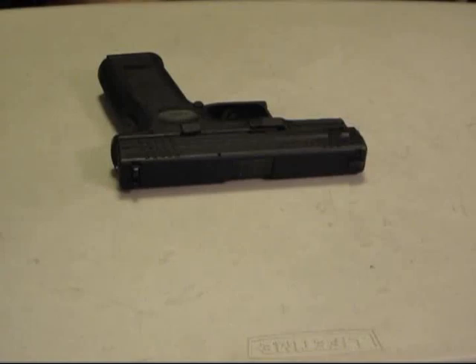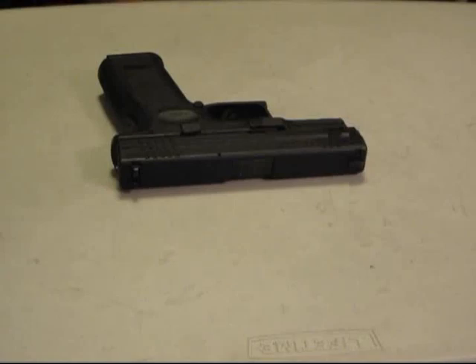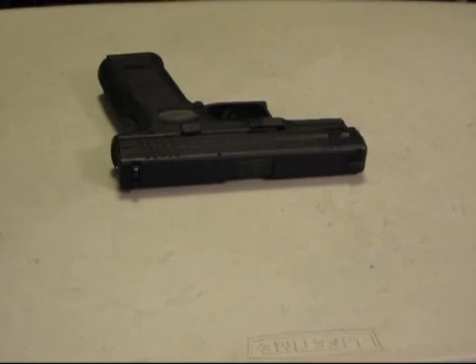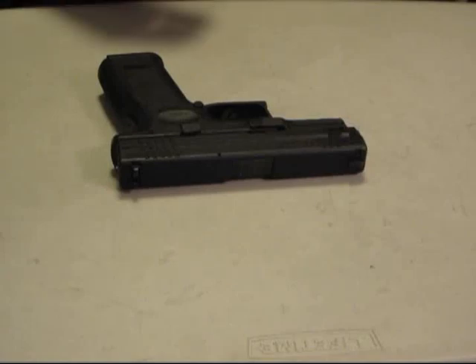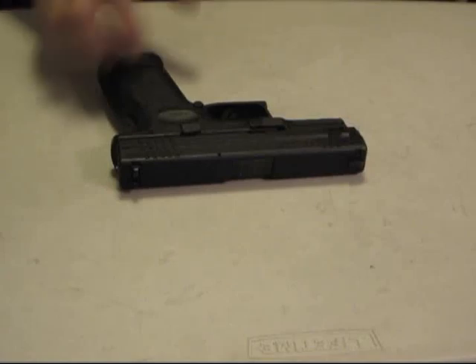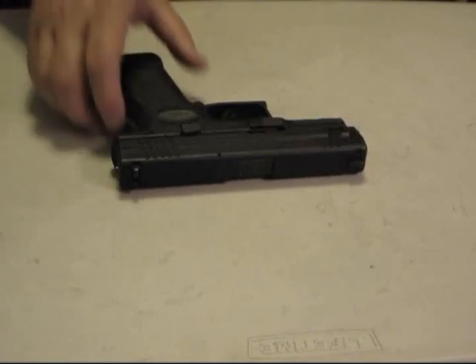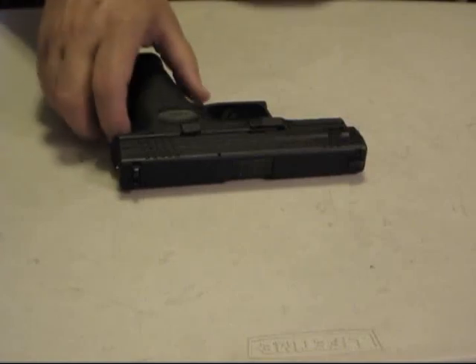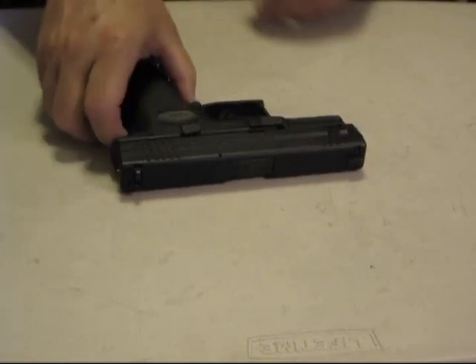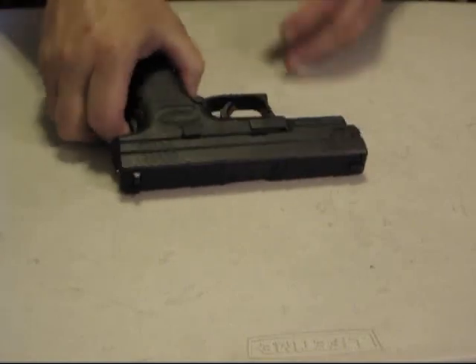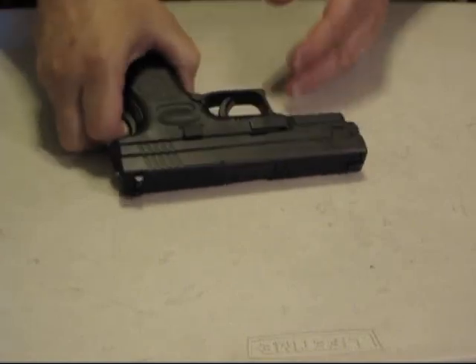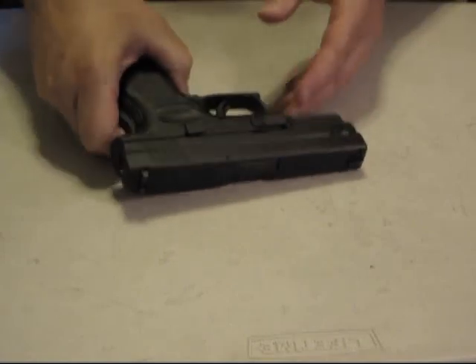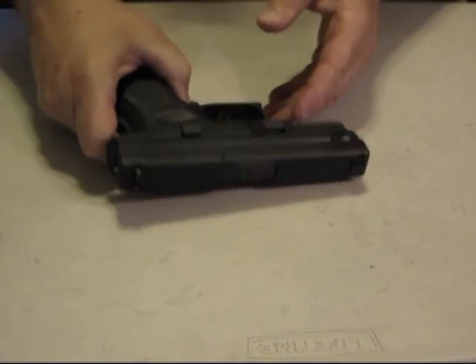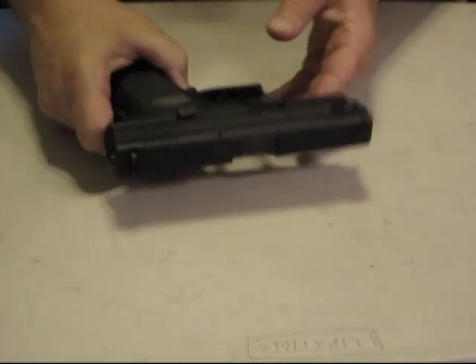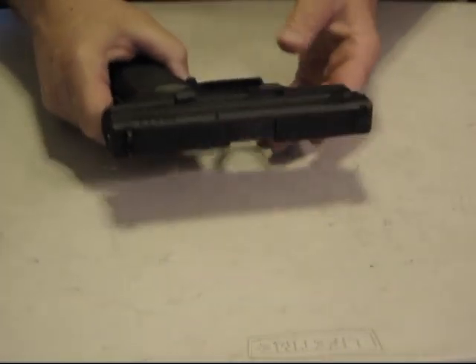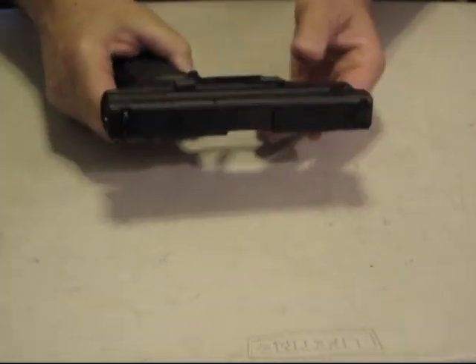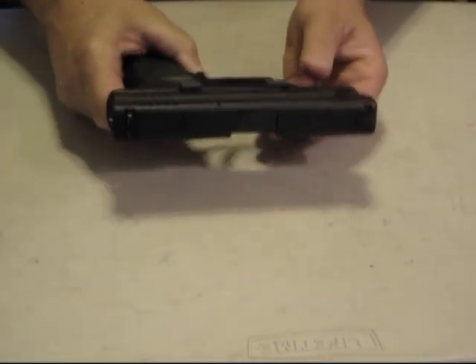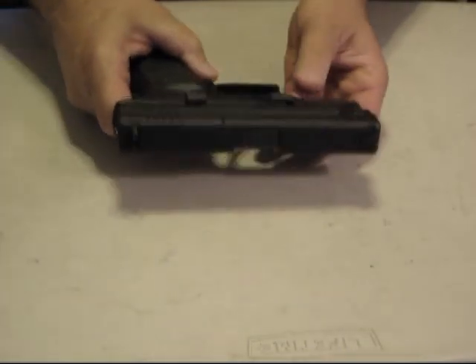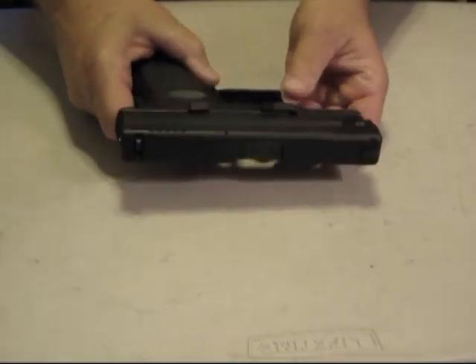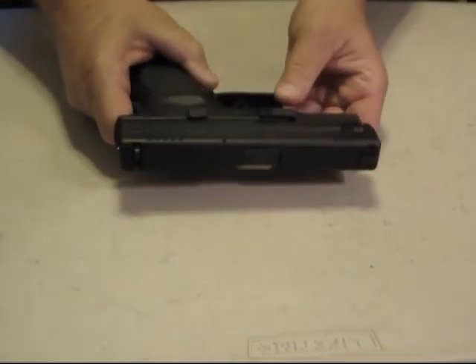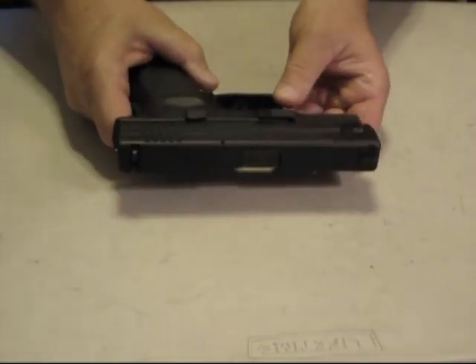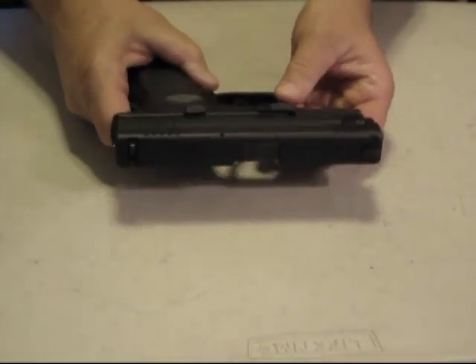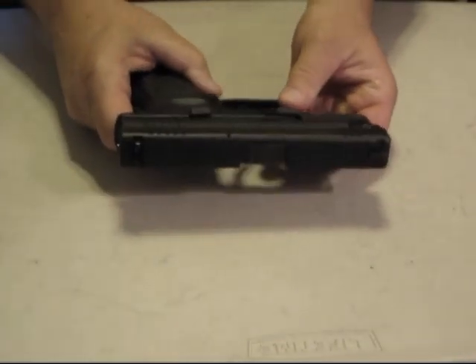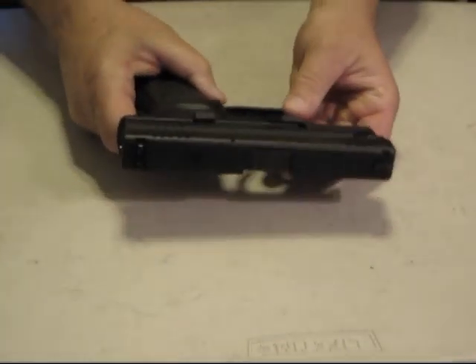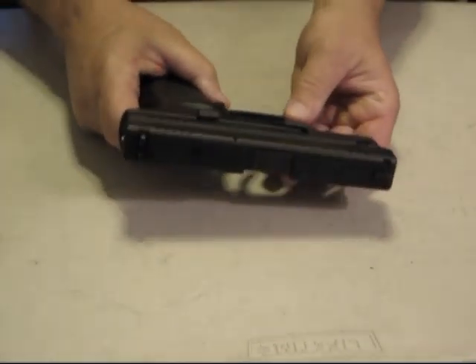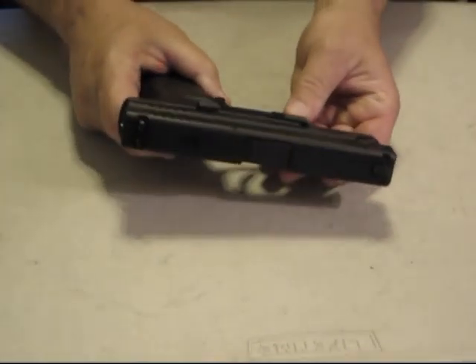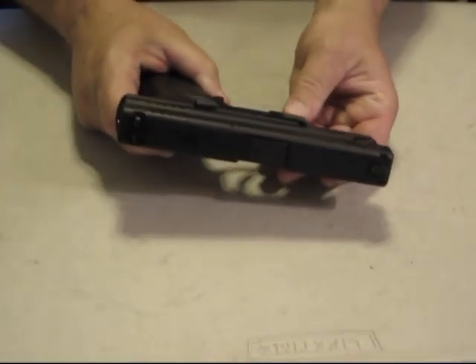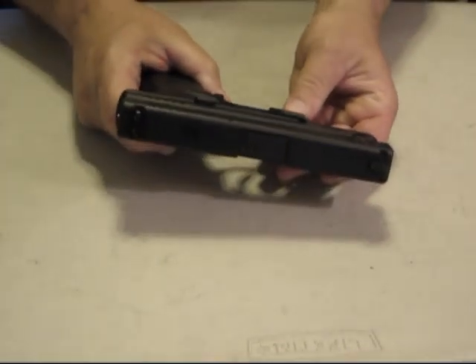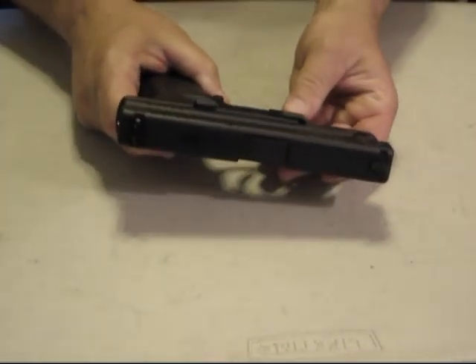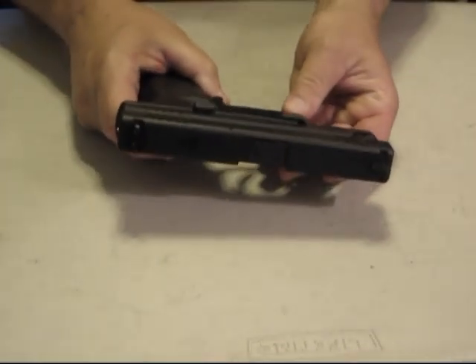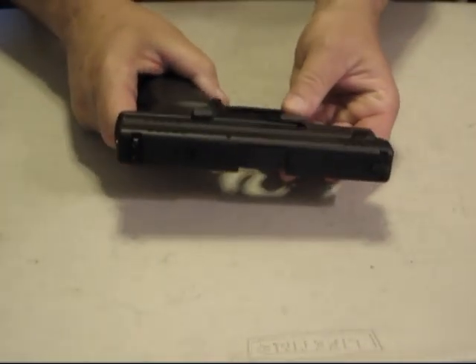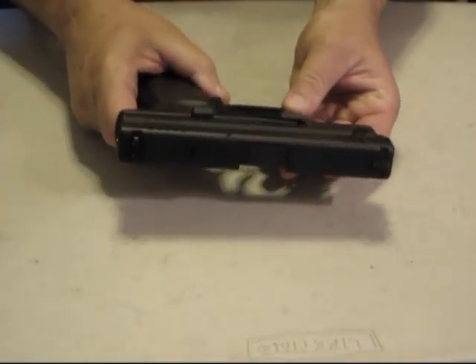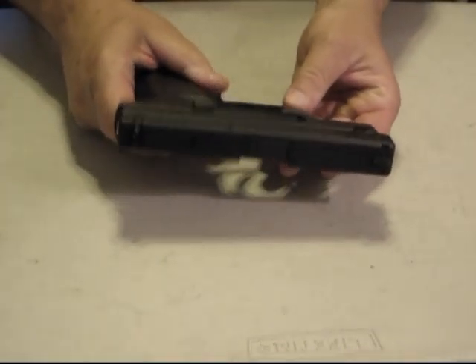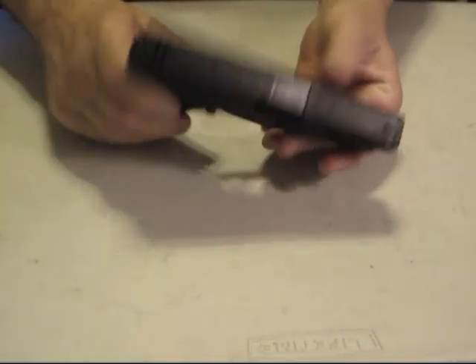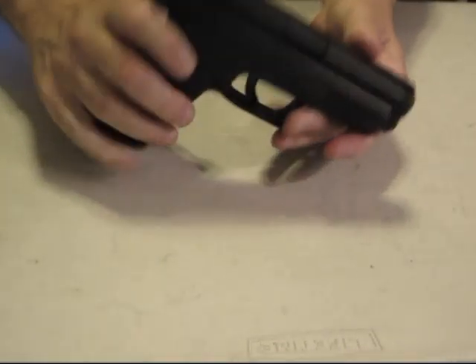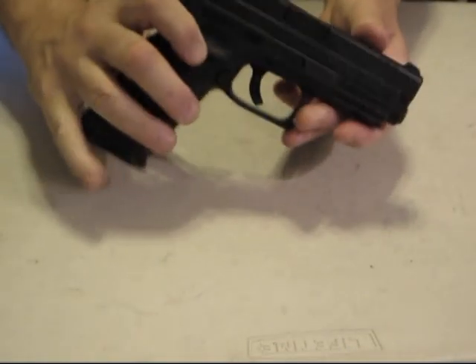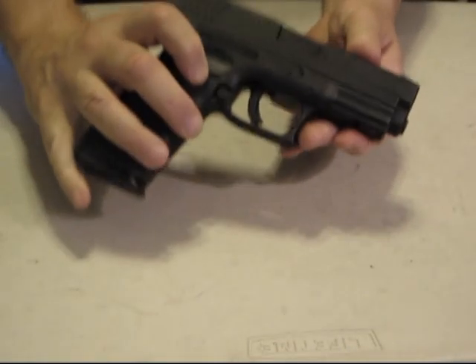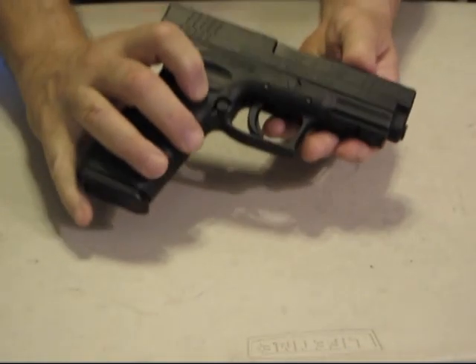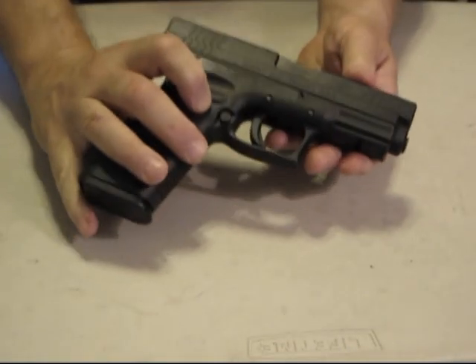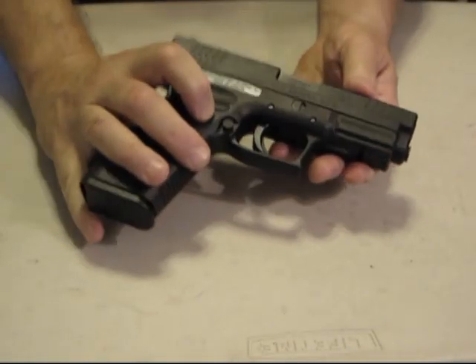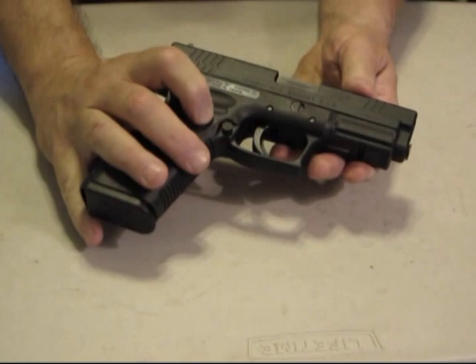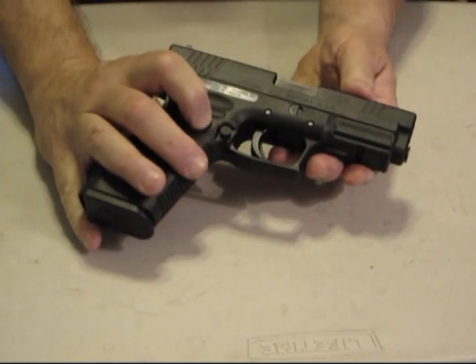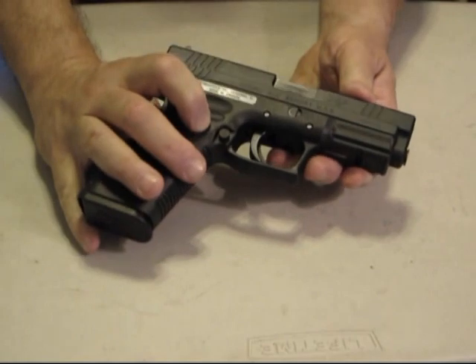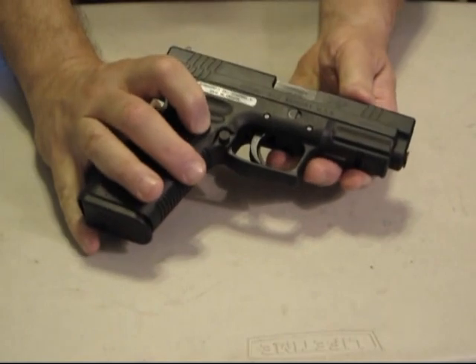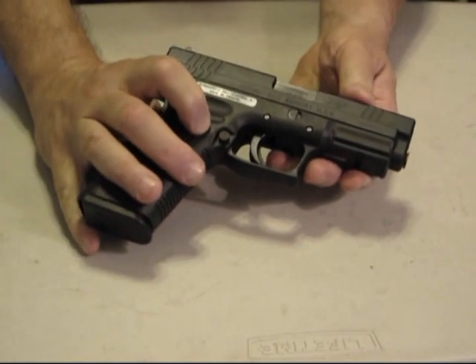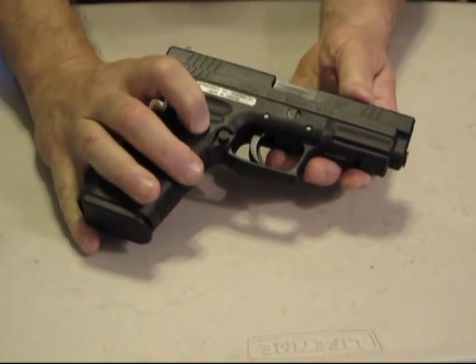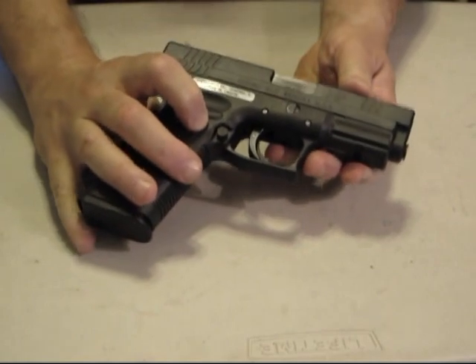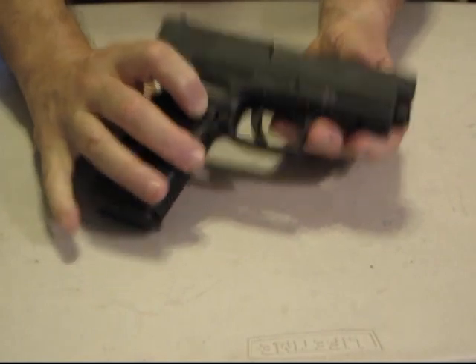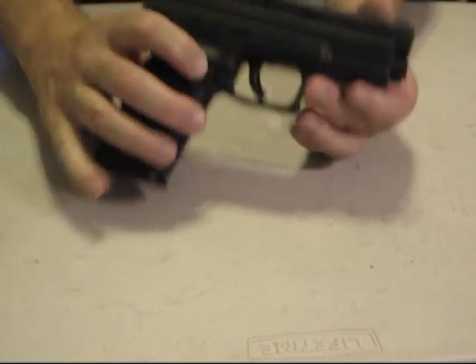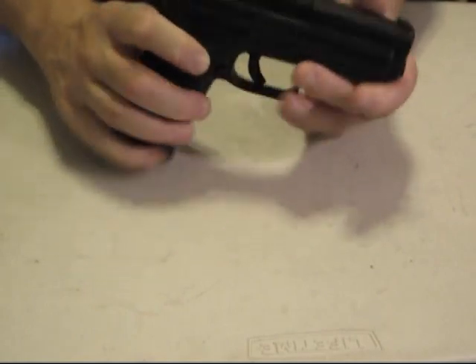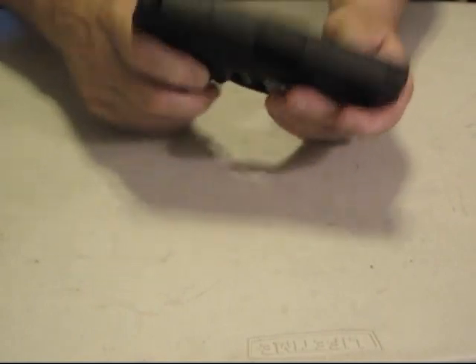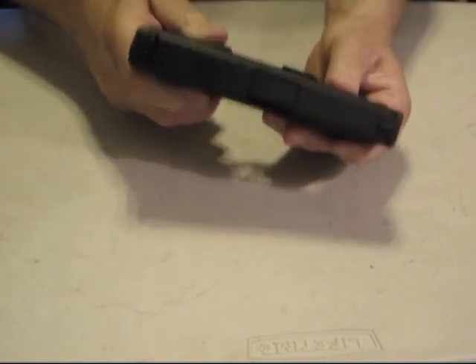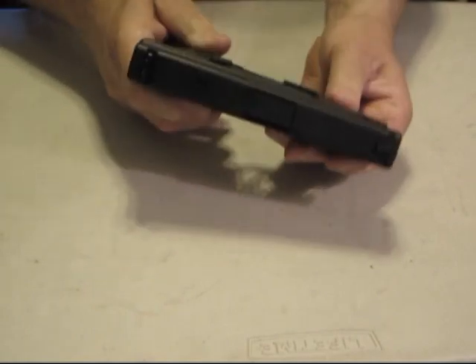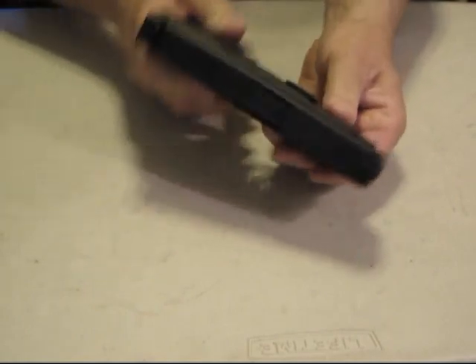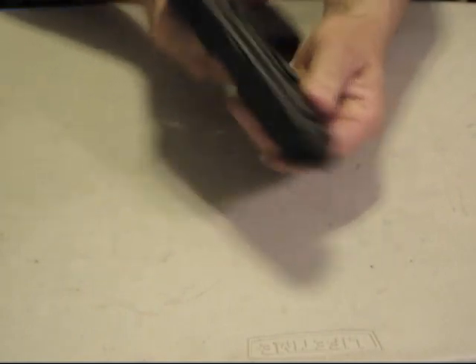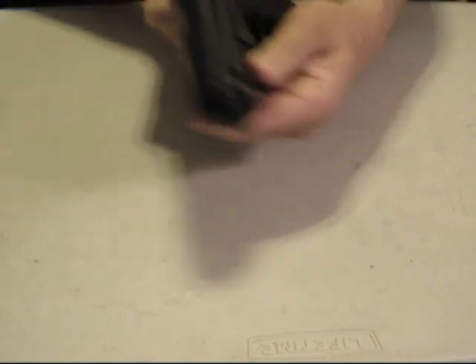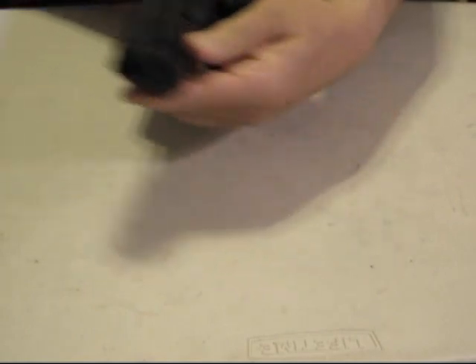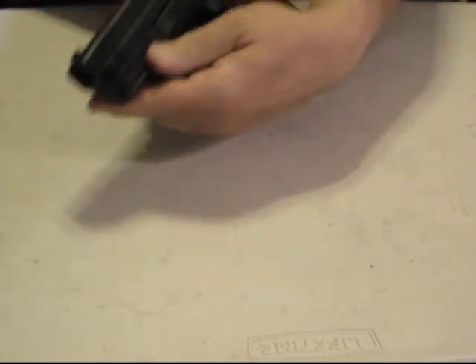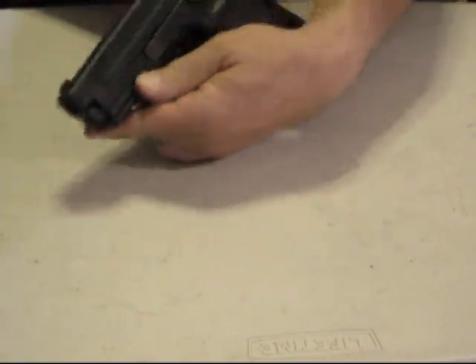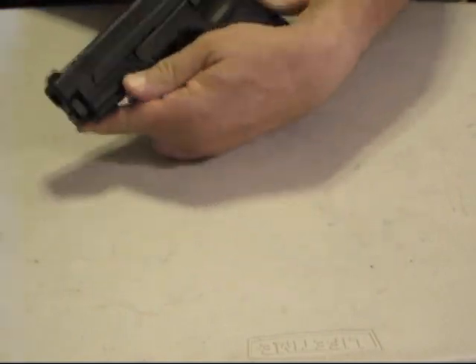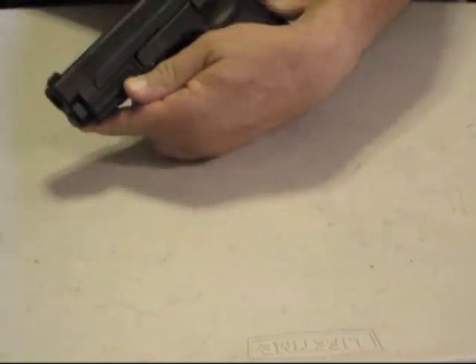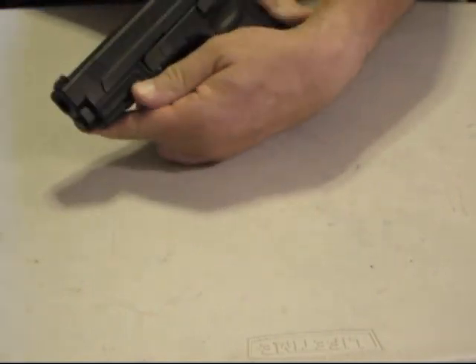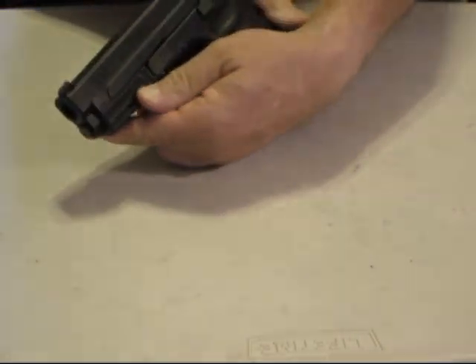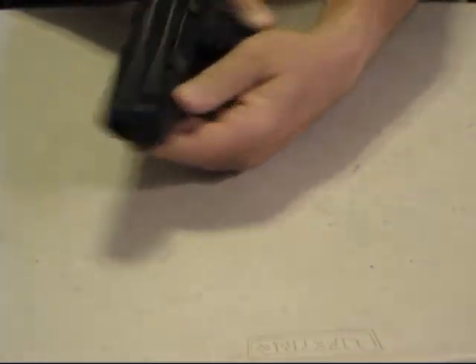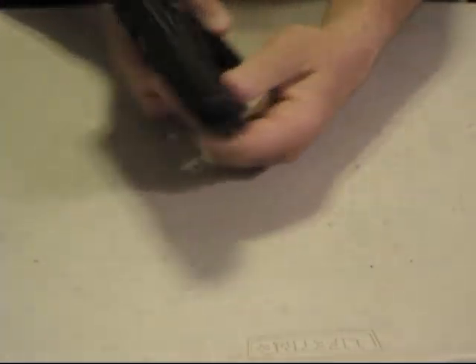Hello everybody. Today we're going to be field stripping a Springfield Armory XD45.